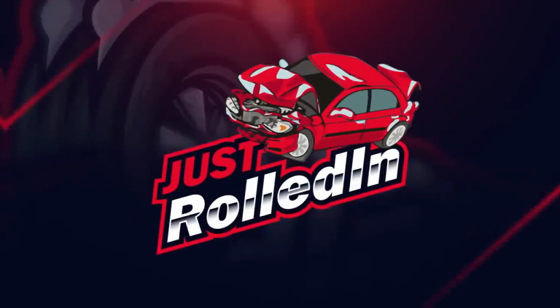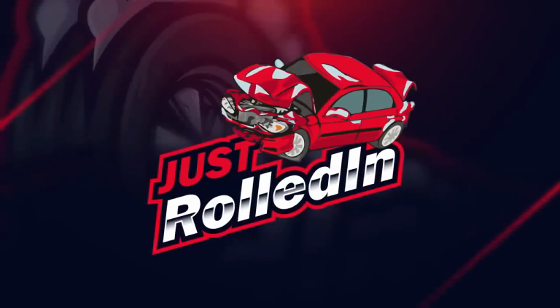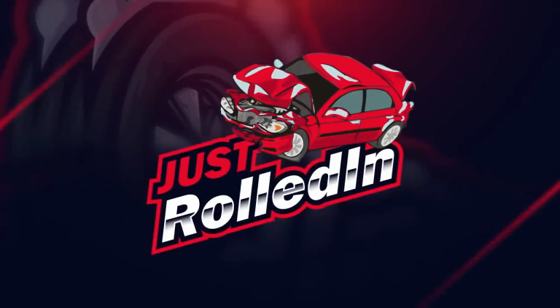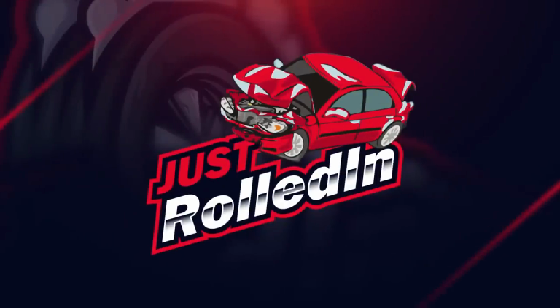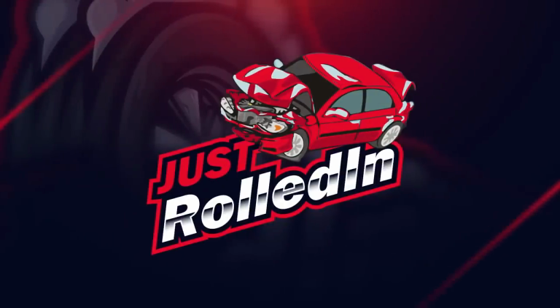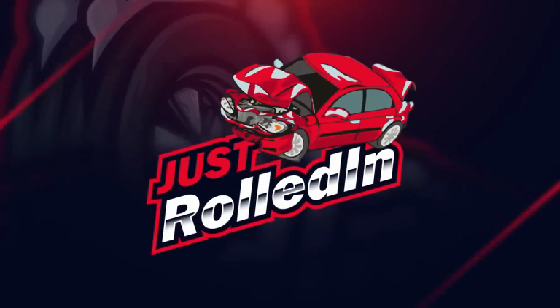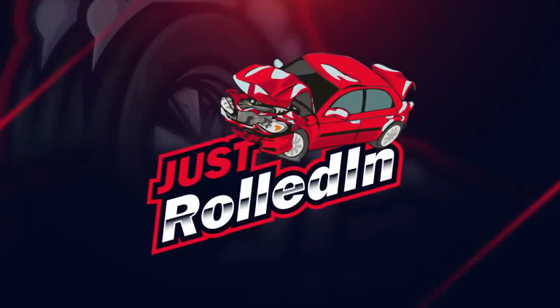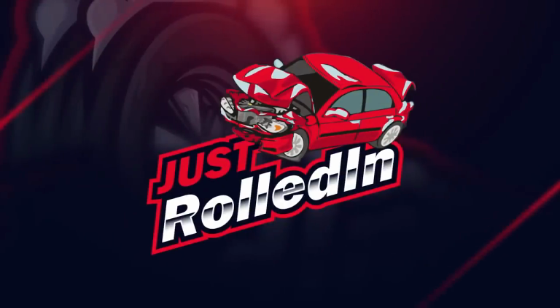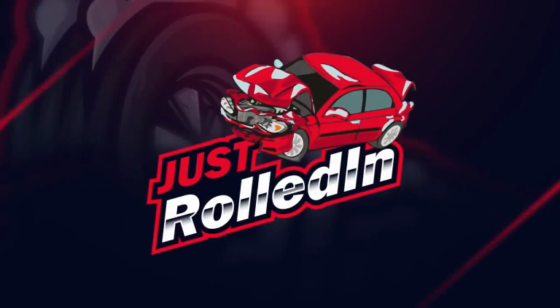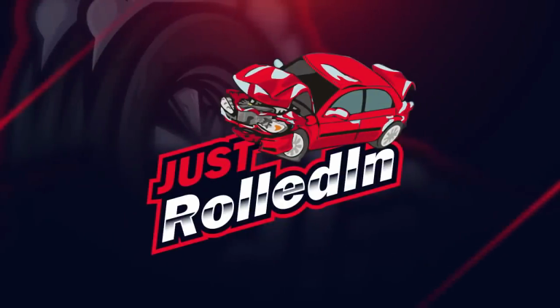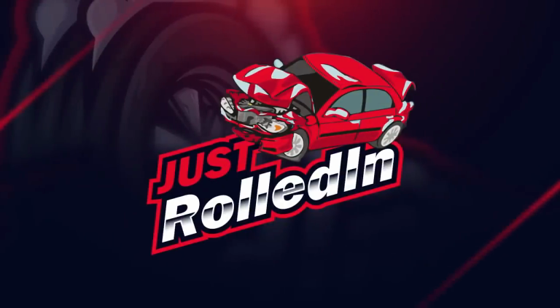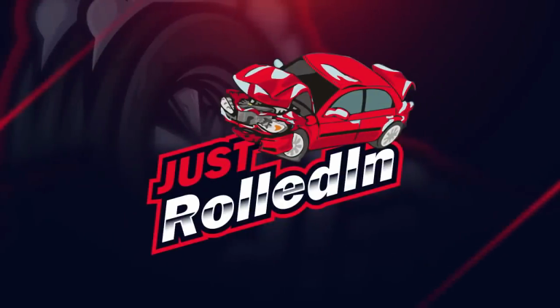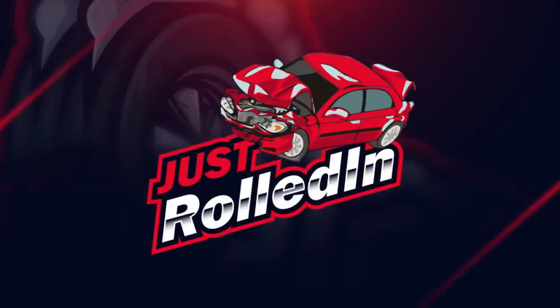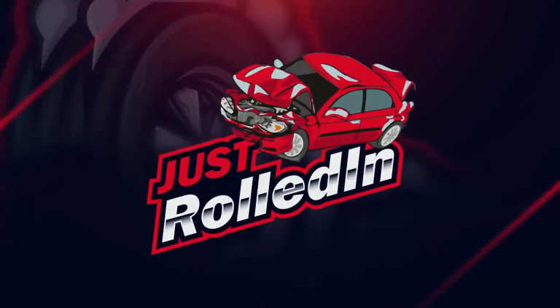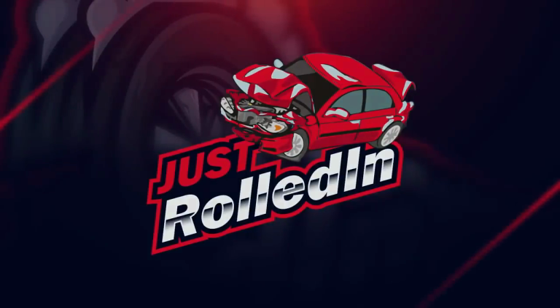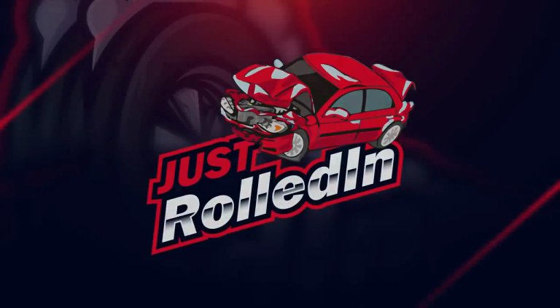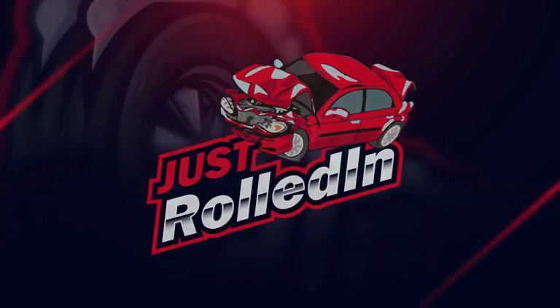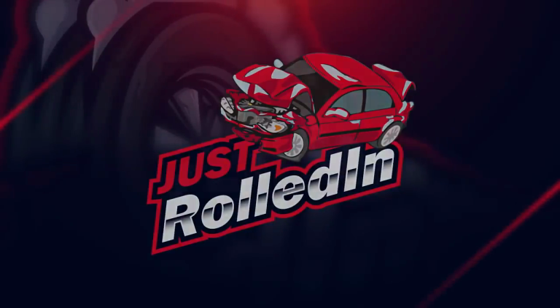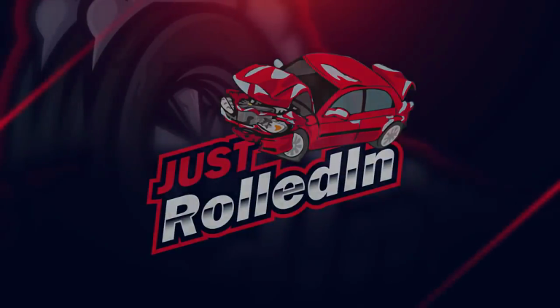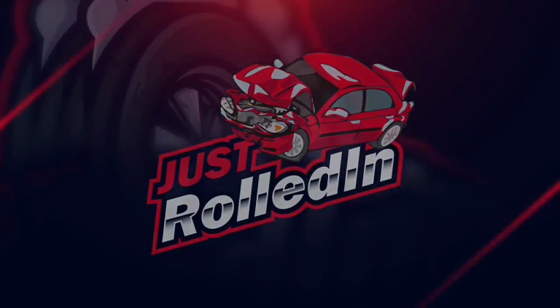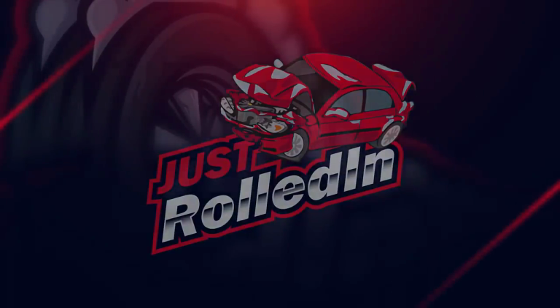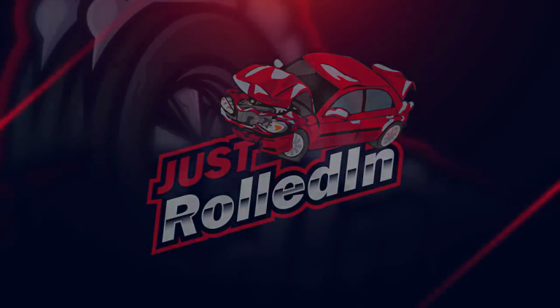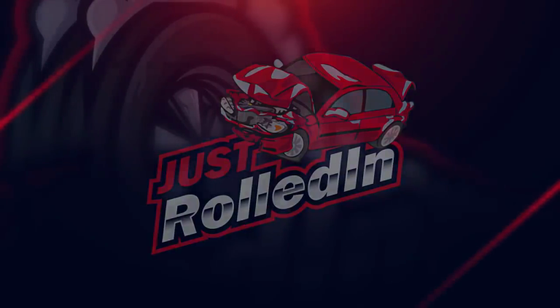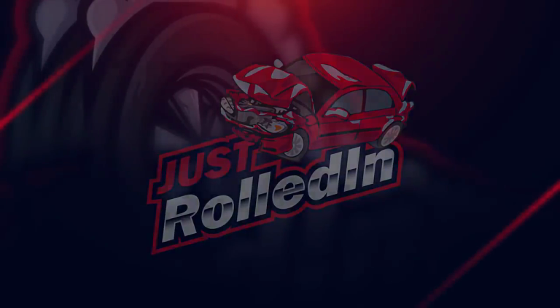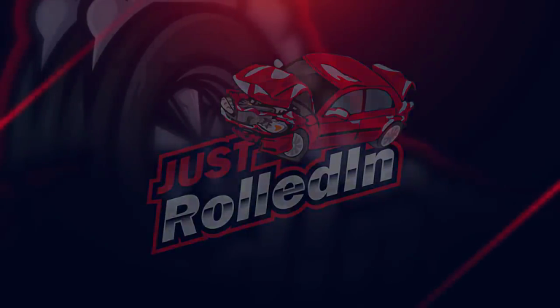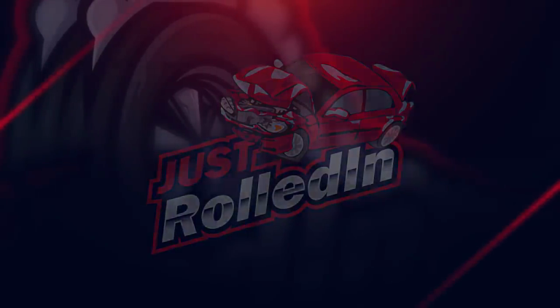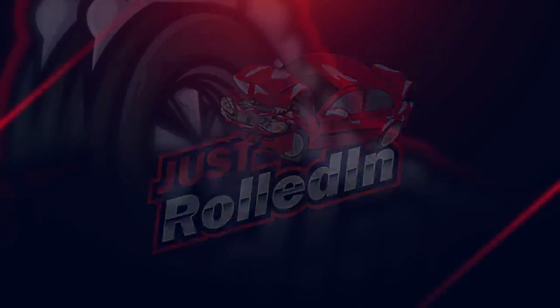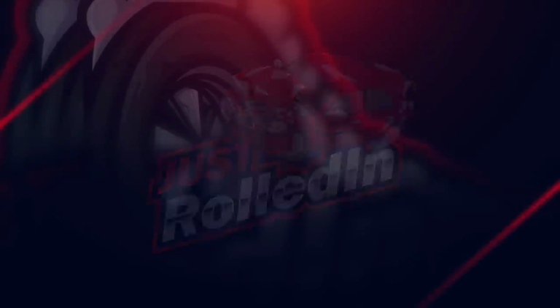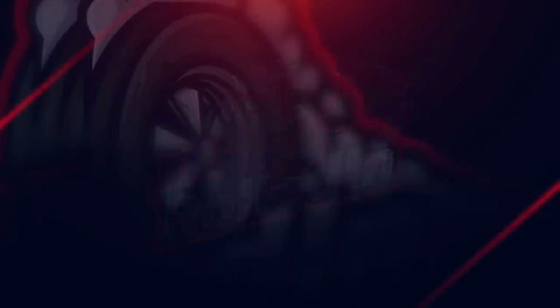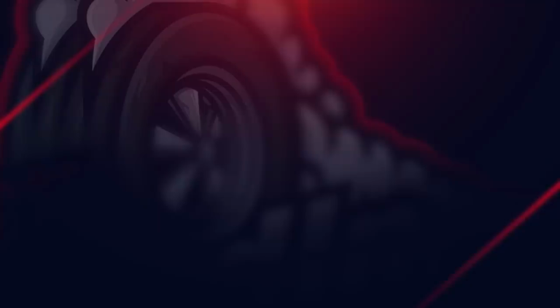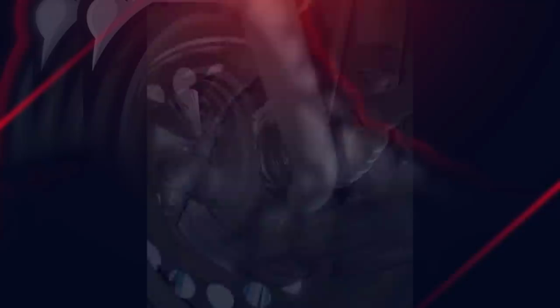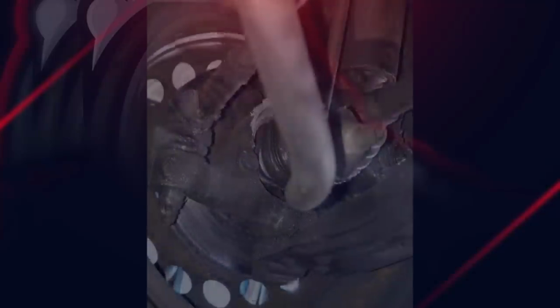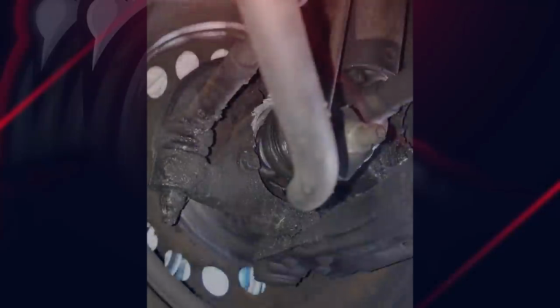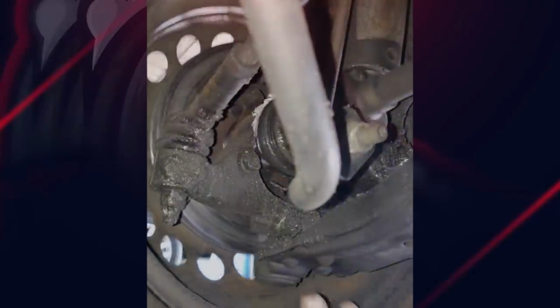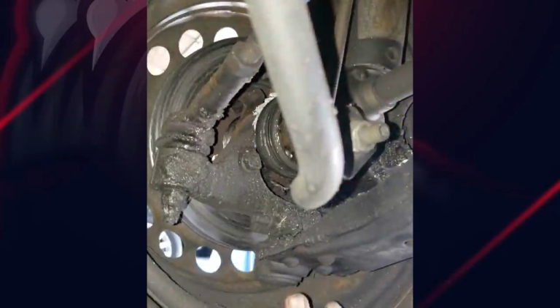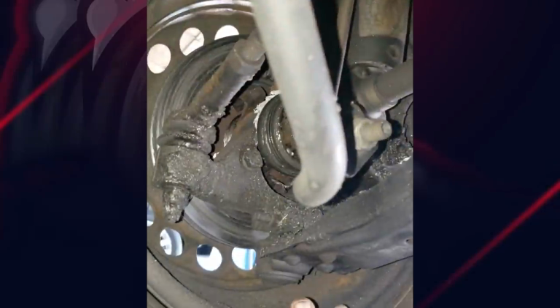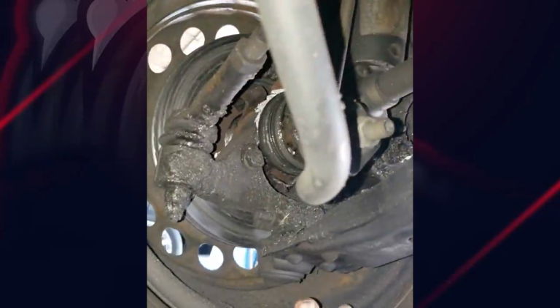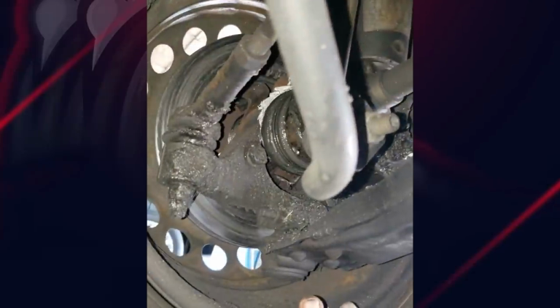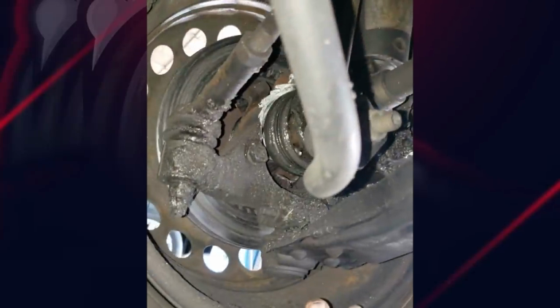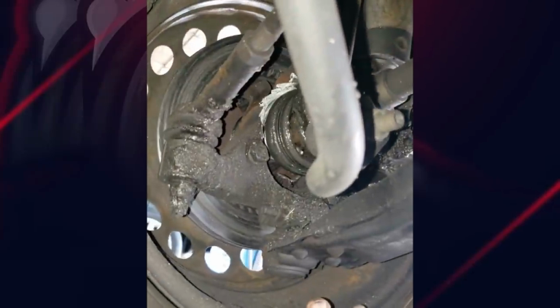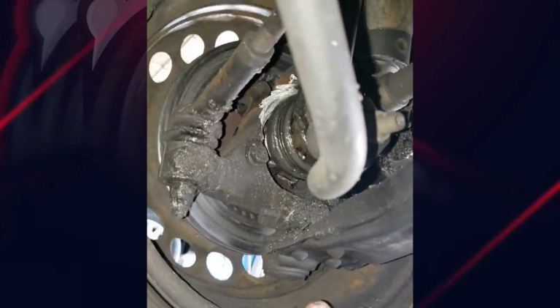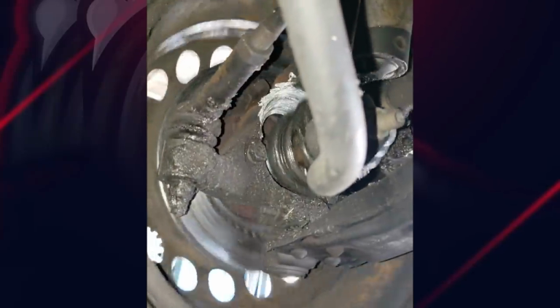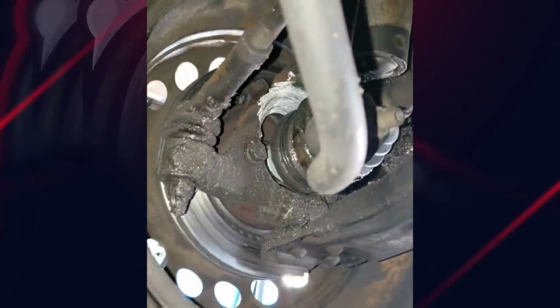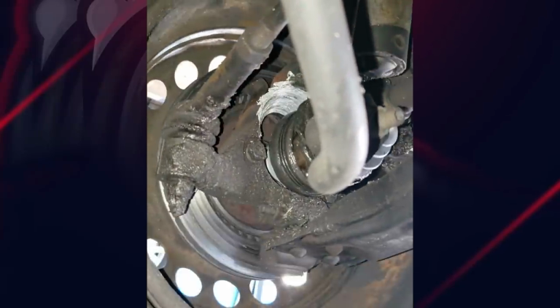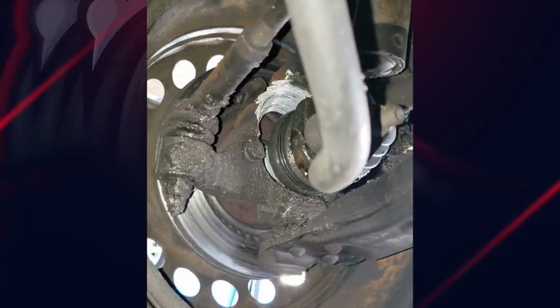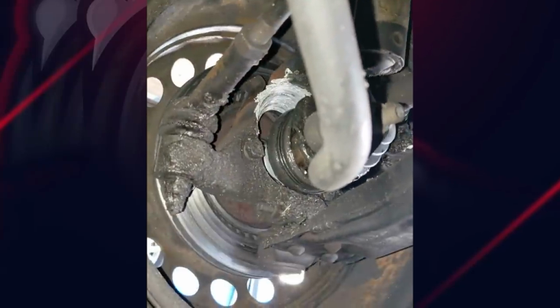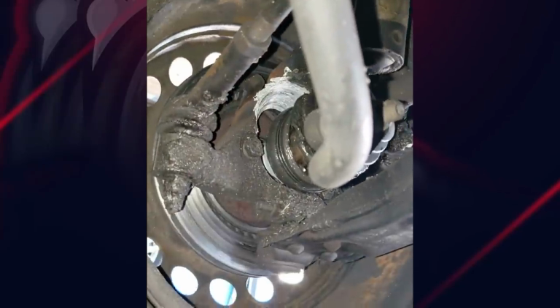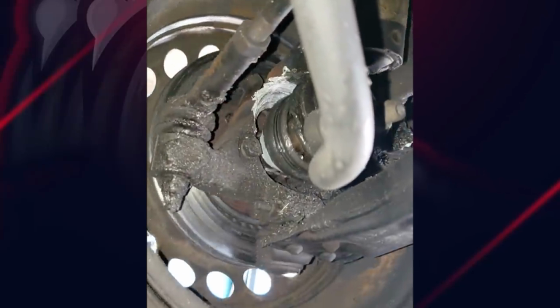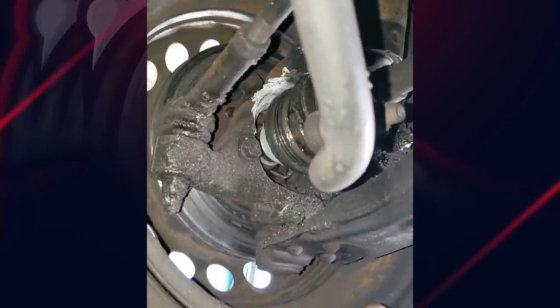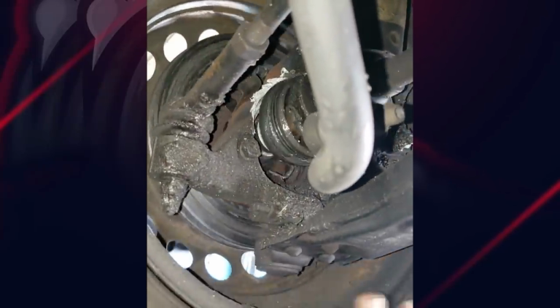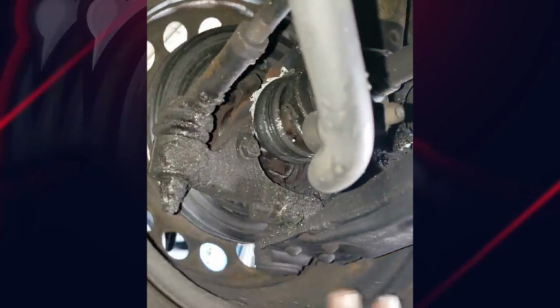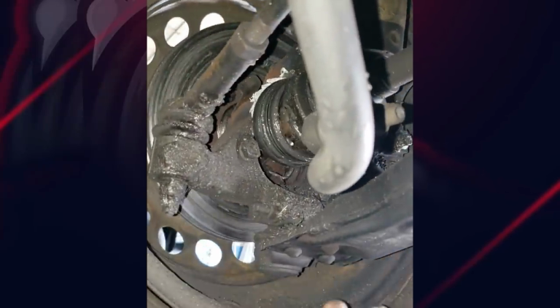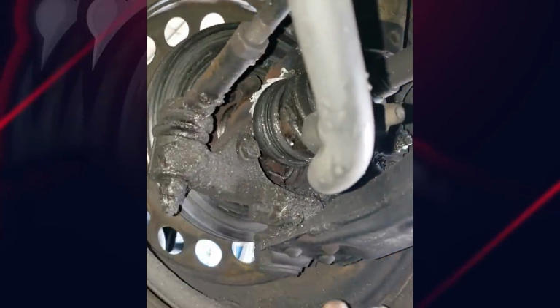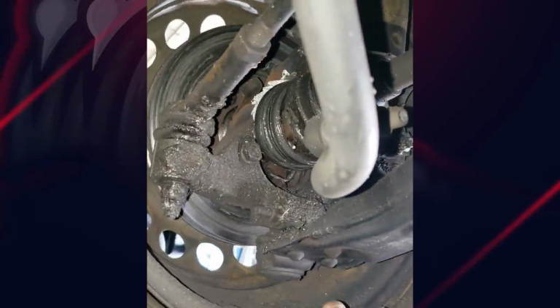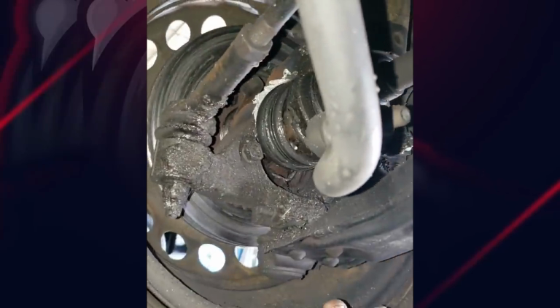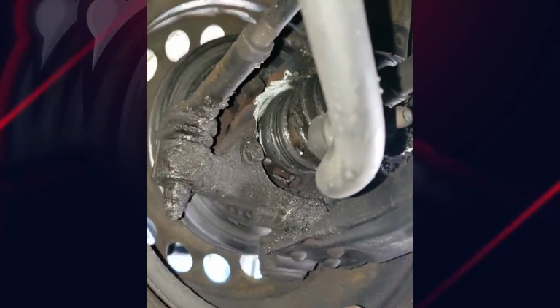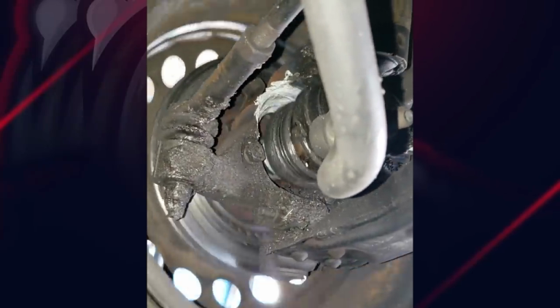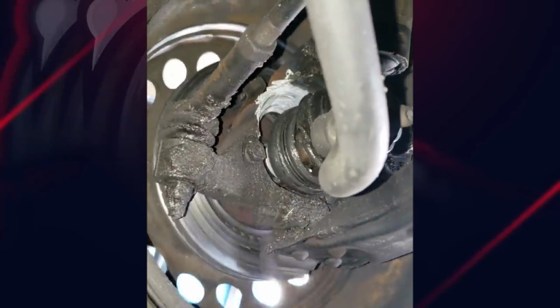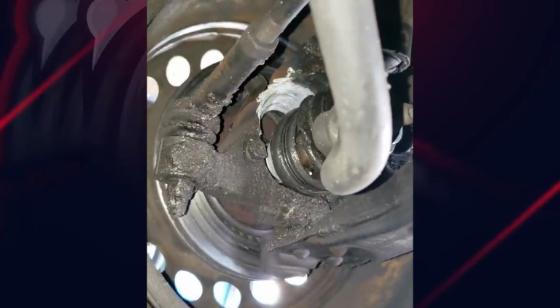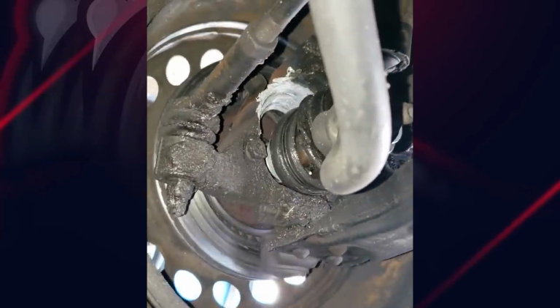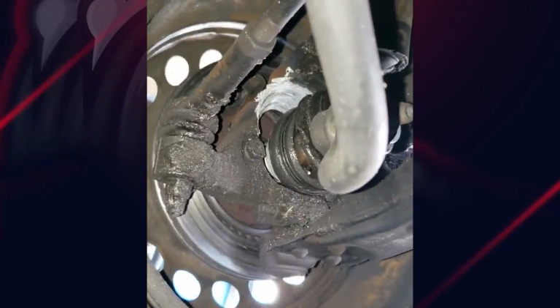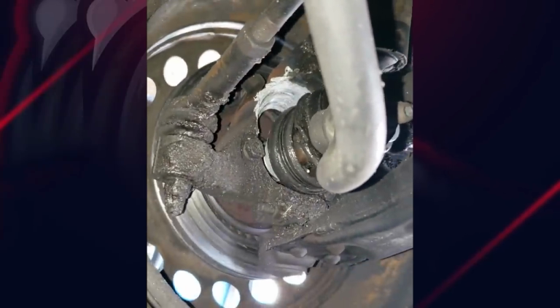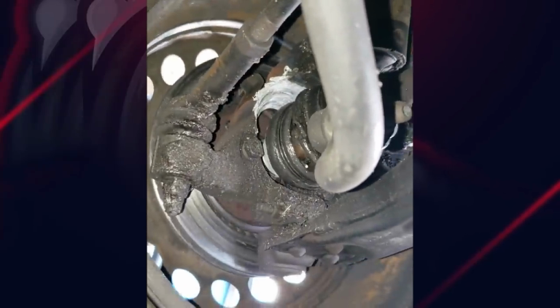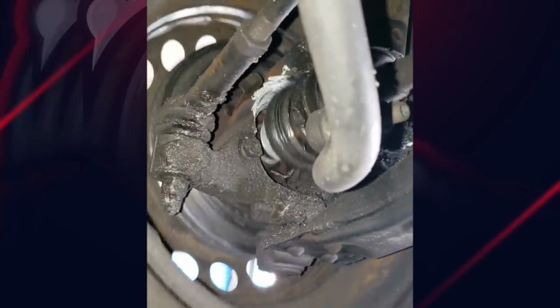Hey guys, welcome to a new episode of Just Rolled In. This customer had their vehicle towed into the shop, and all they wanted was a new starter.